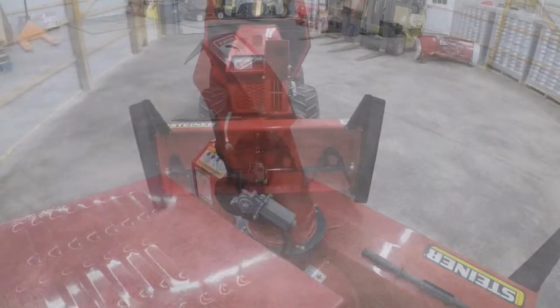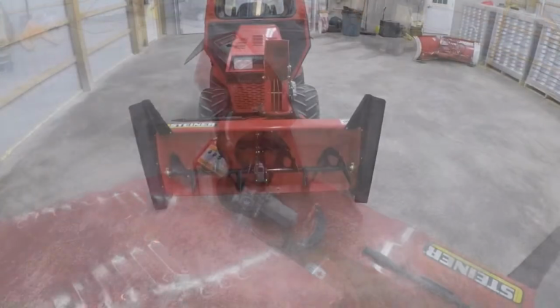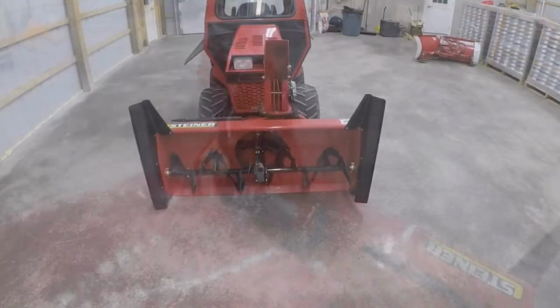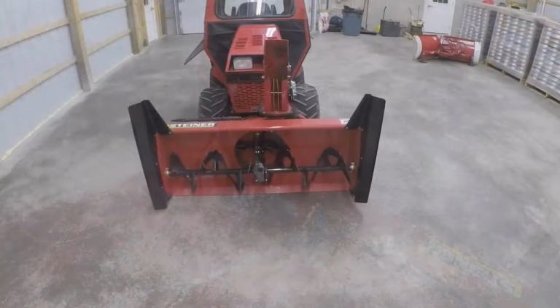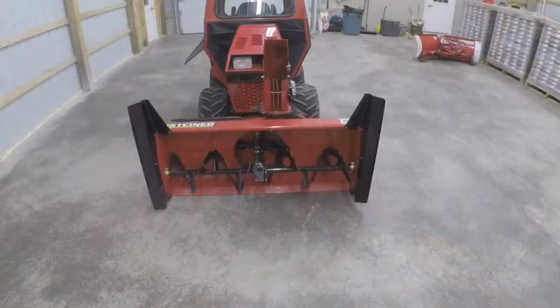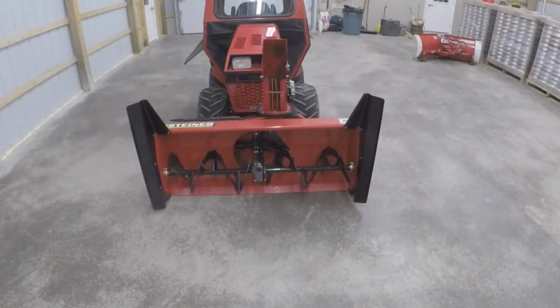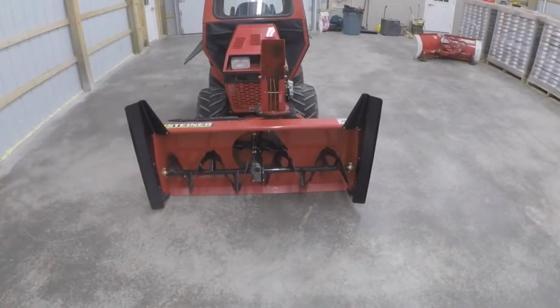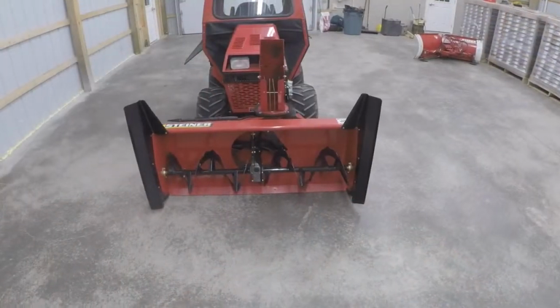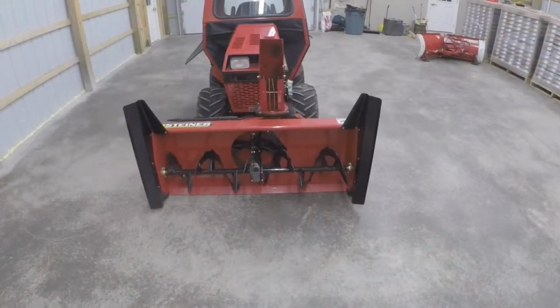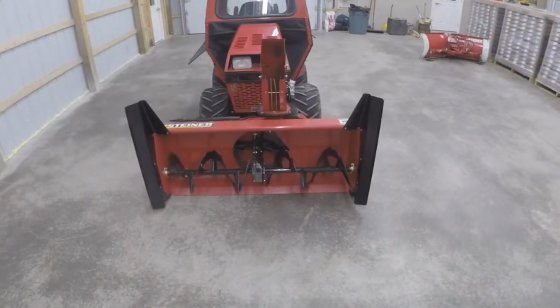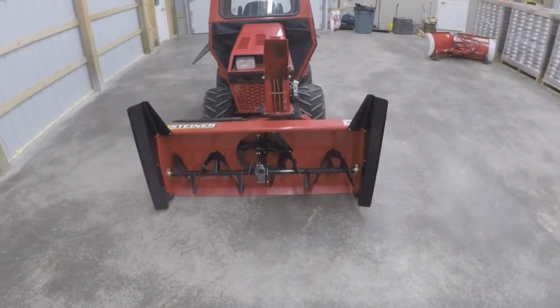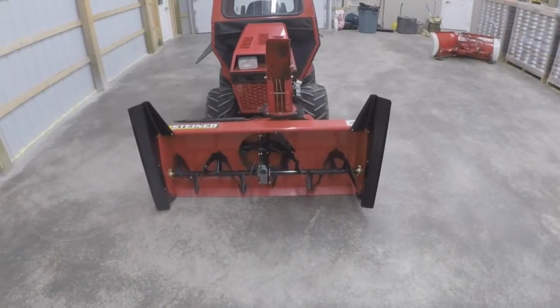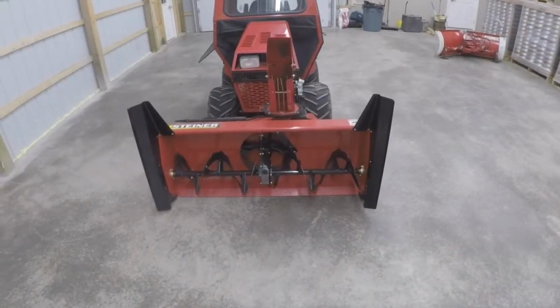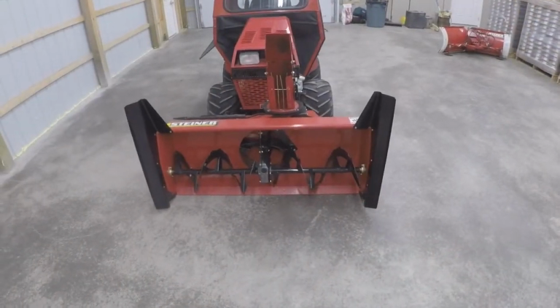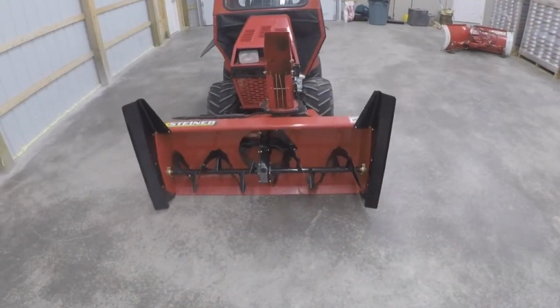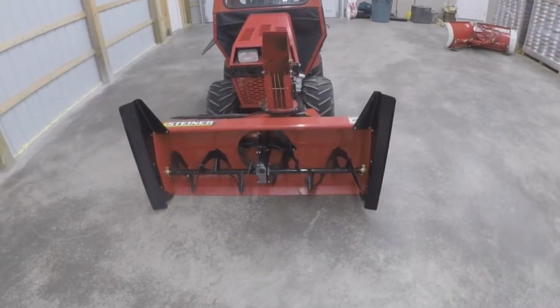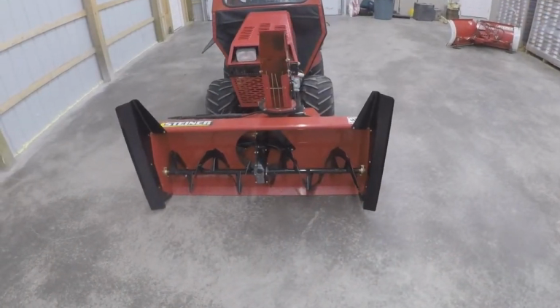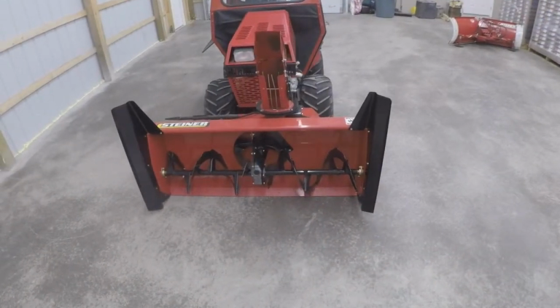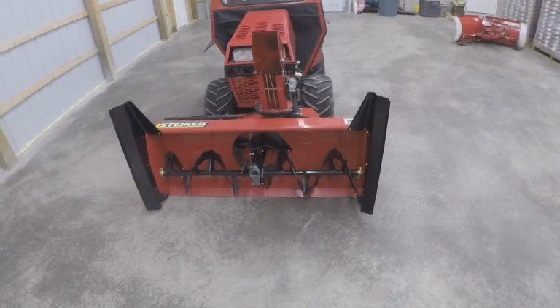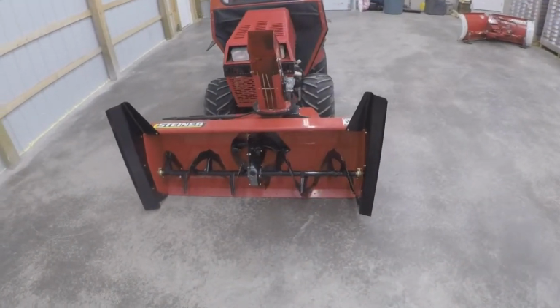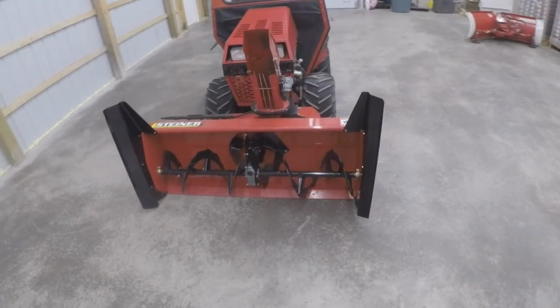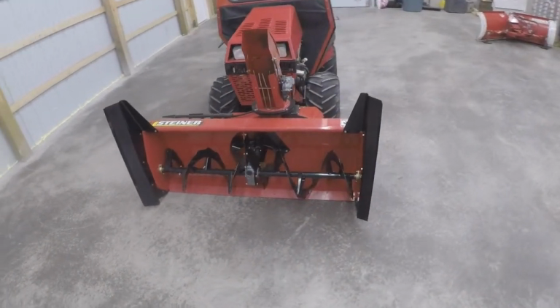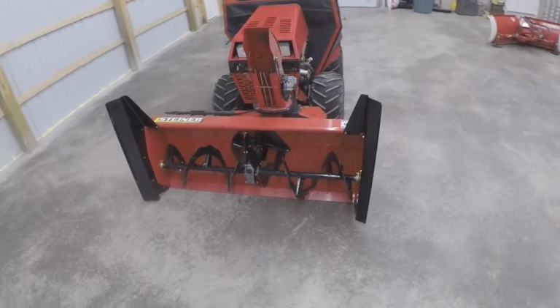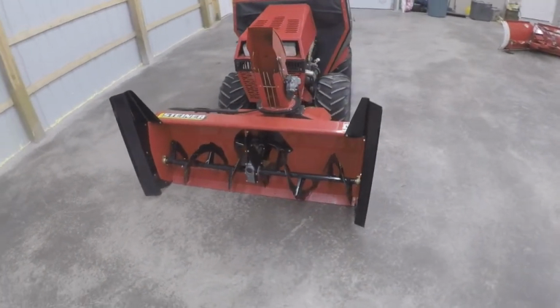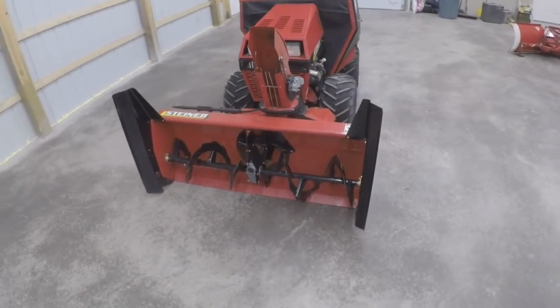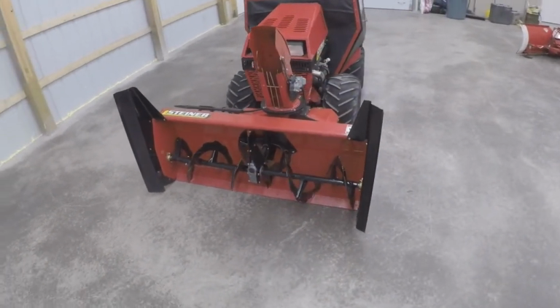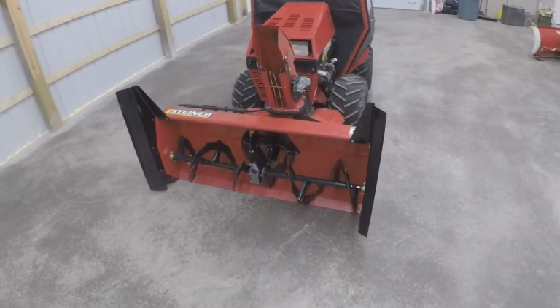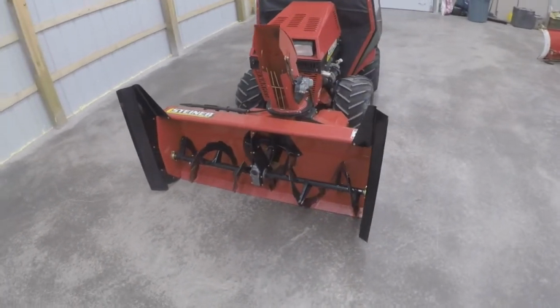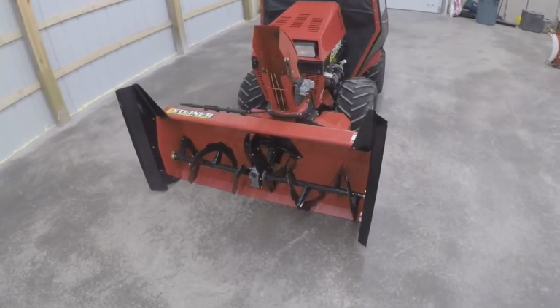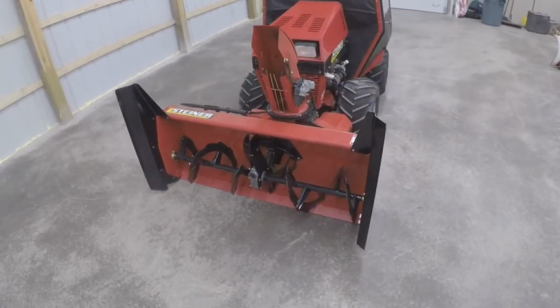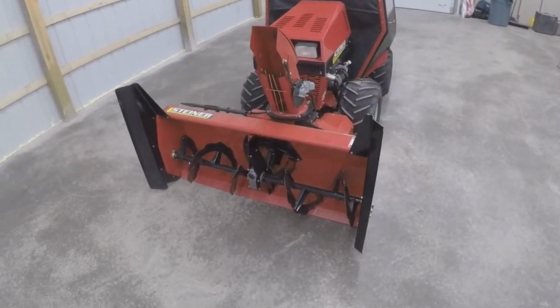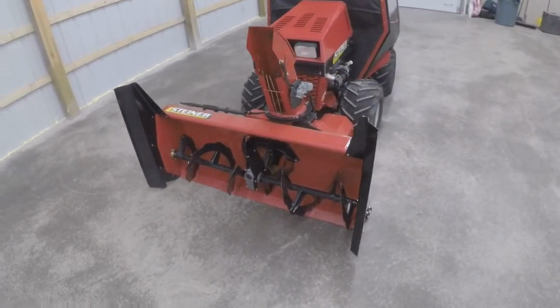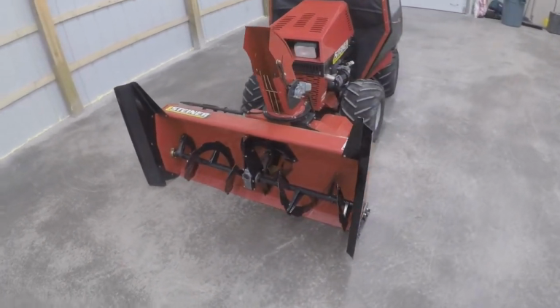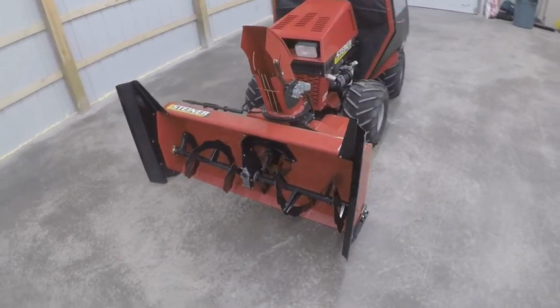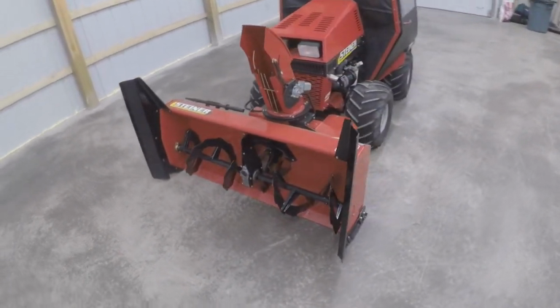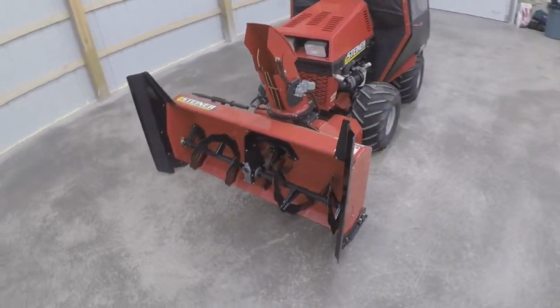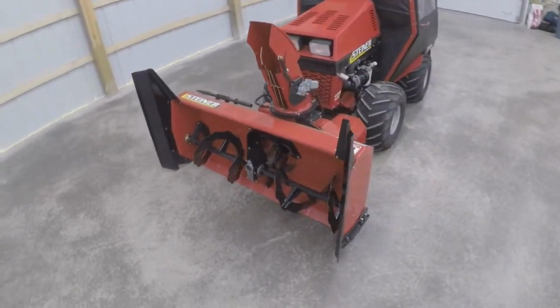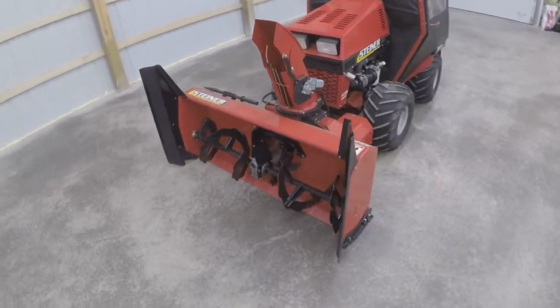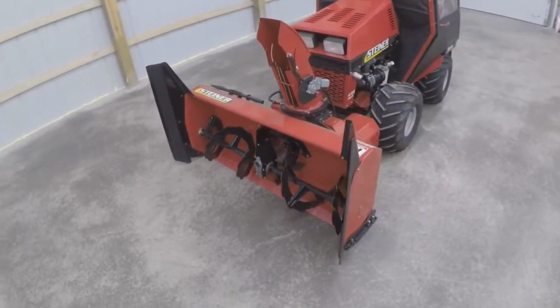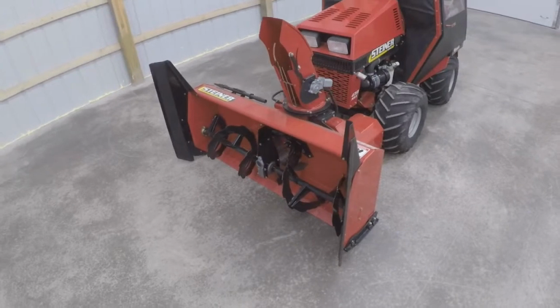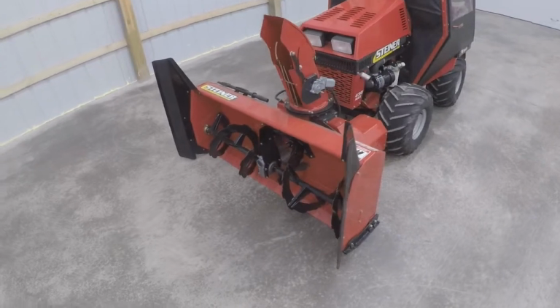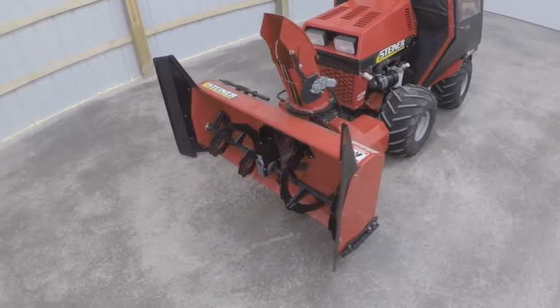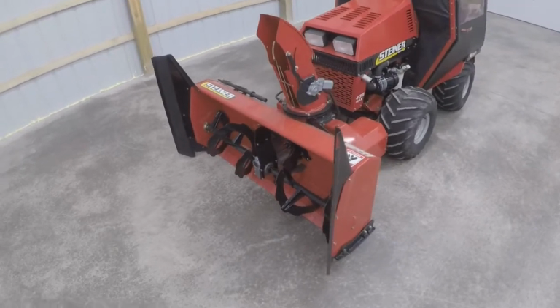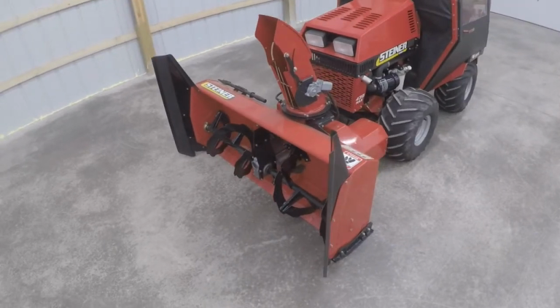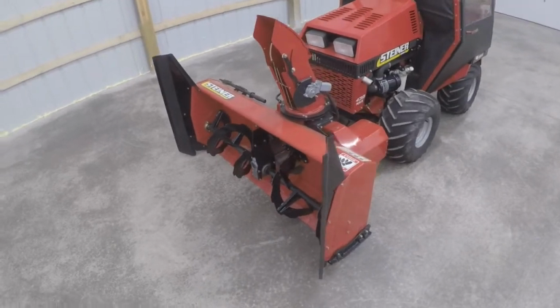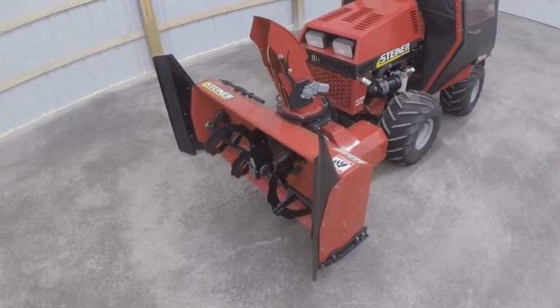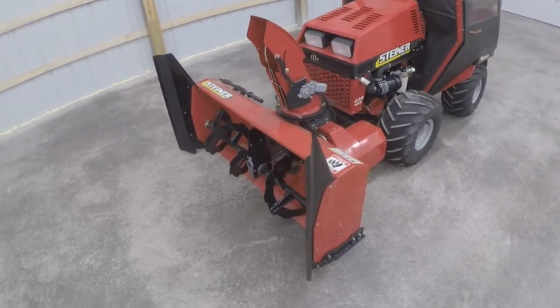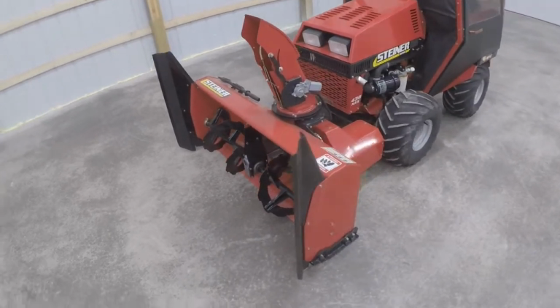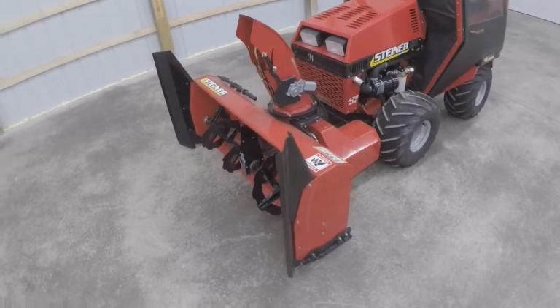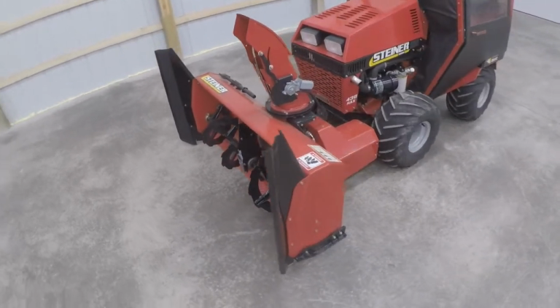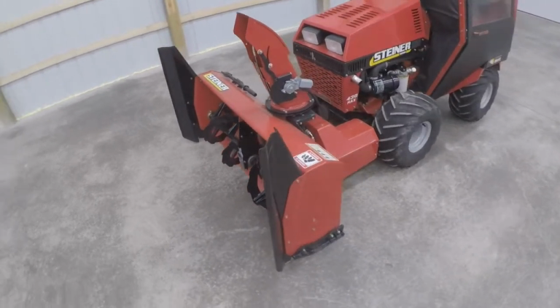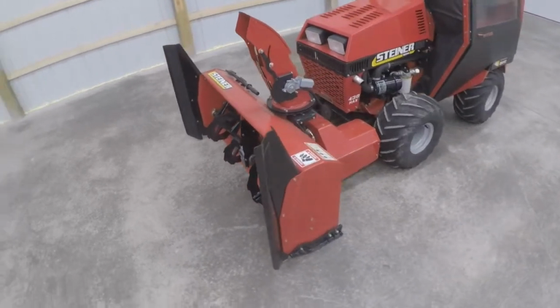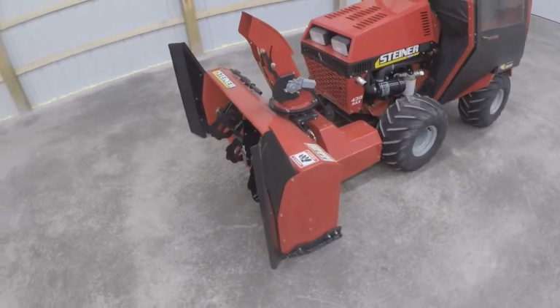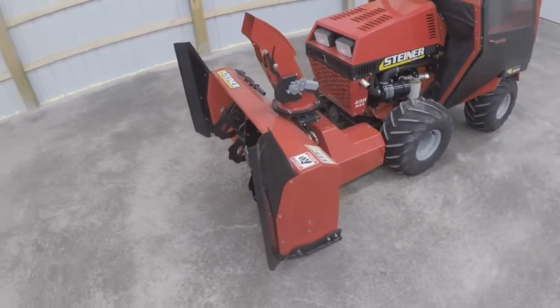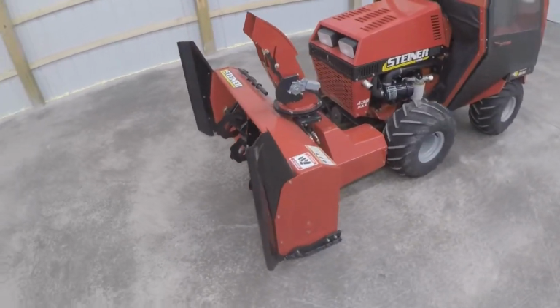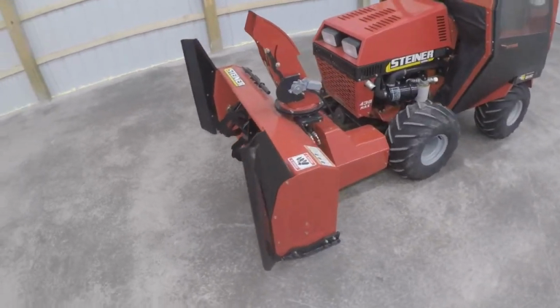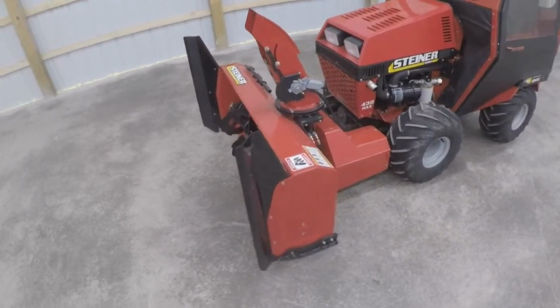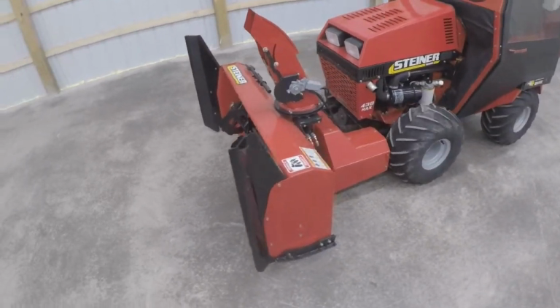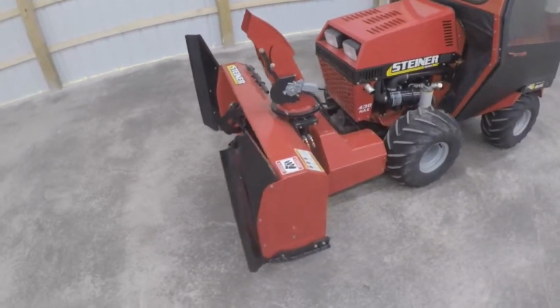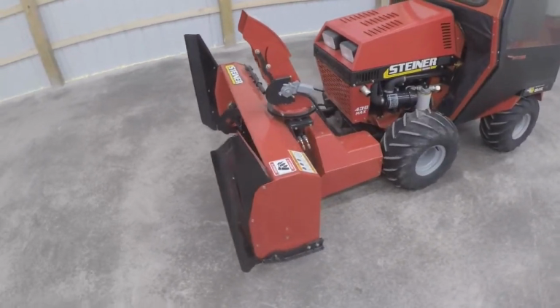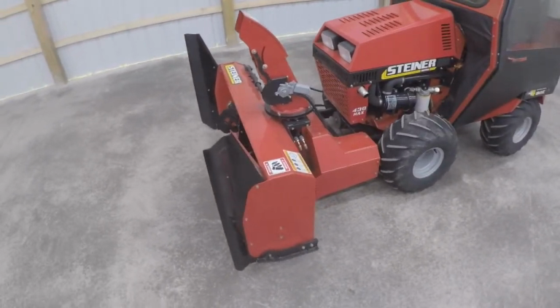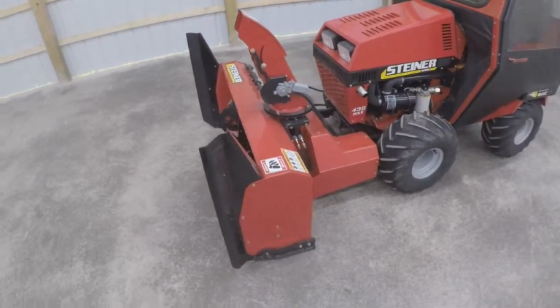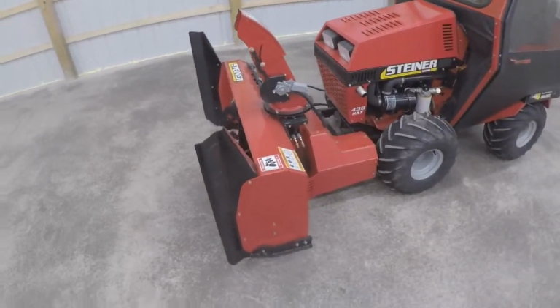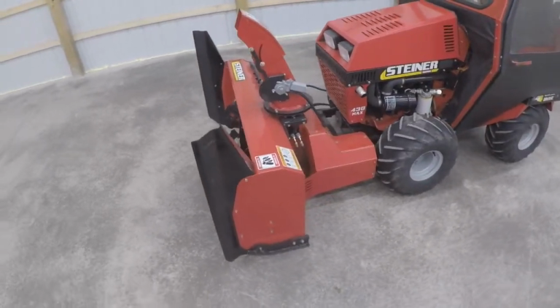Thanks for checking out the Steiner snowblower — part two of a series of attachment reviews. I will see you guys on the next one.